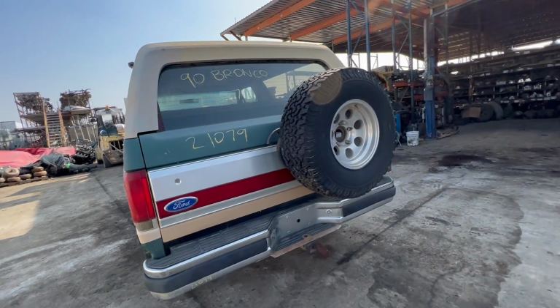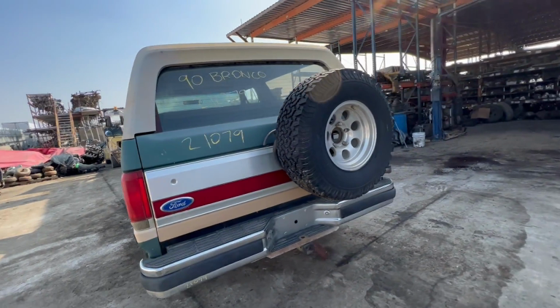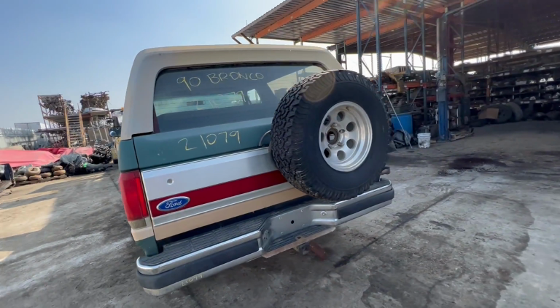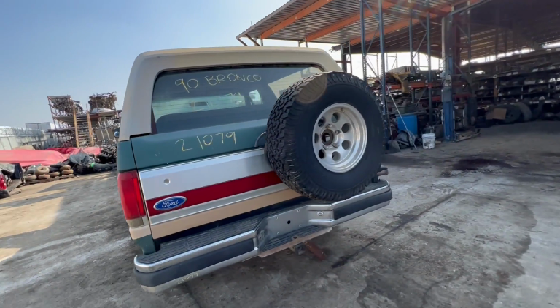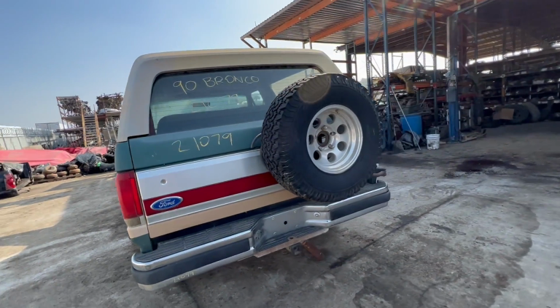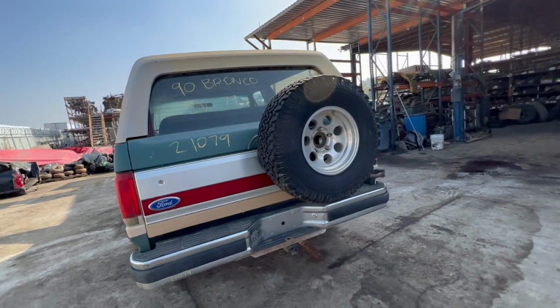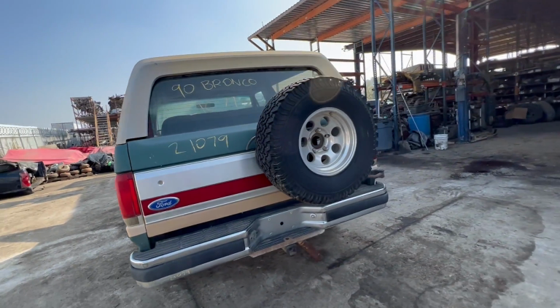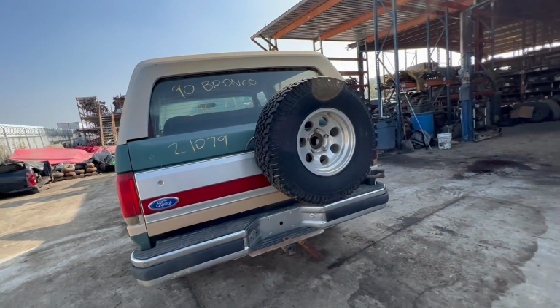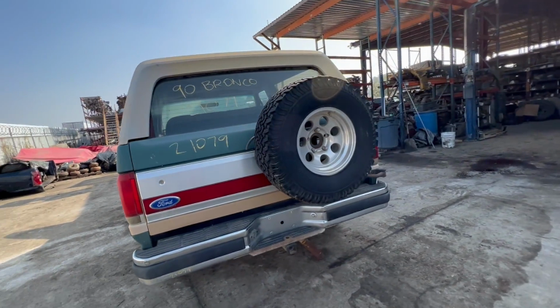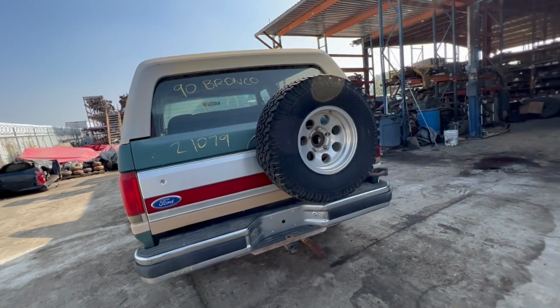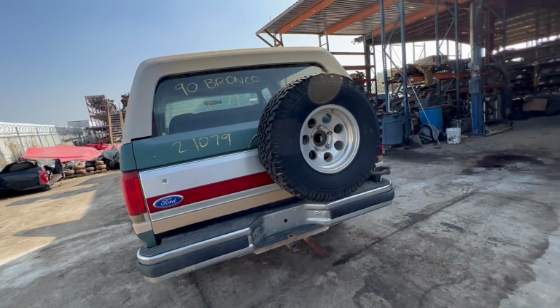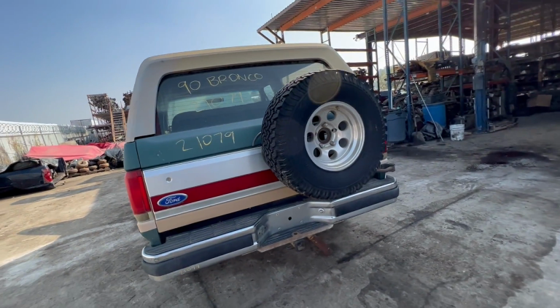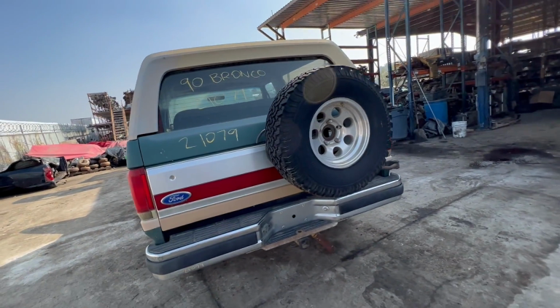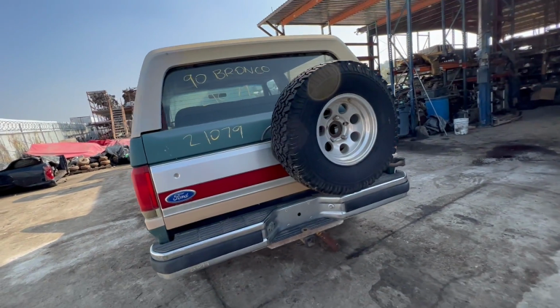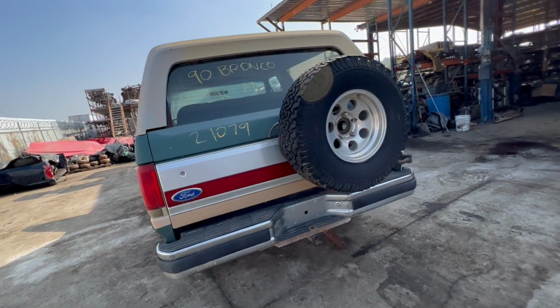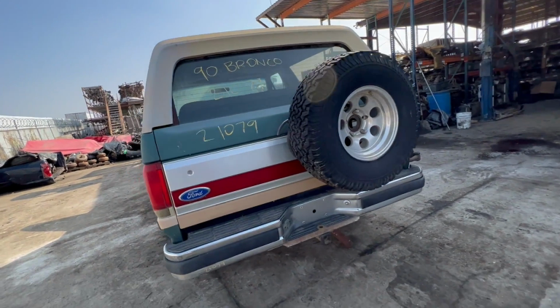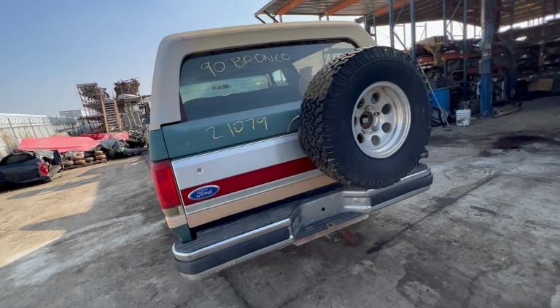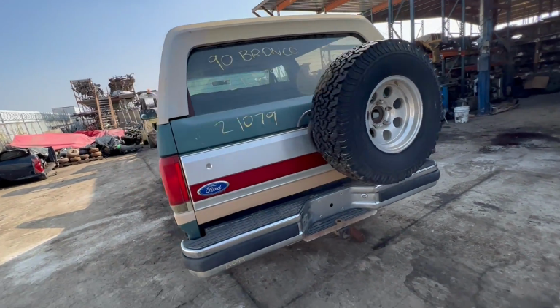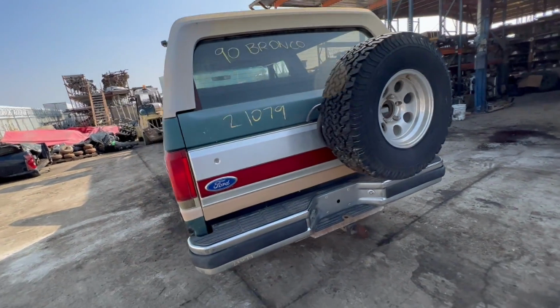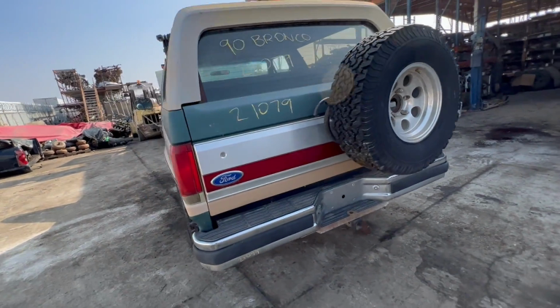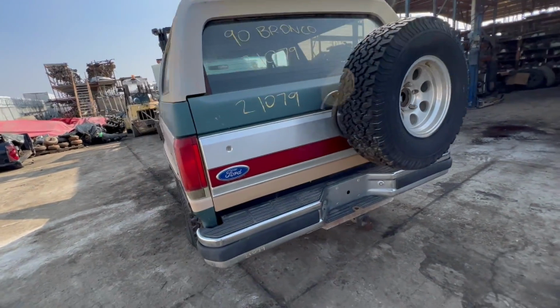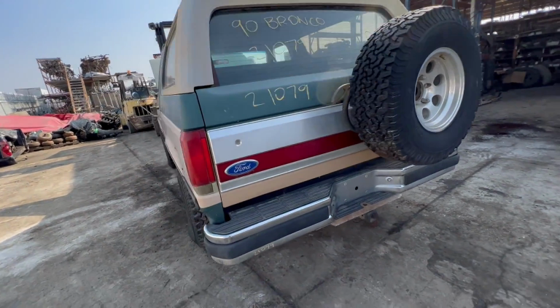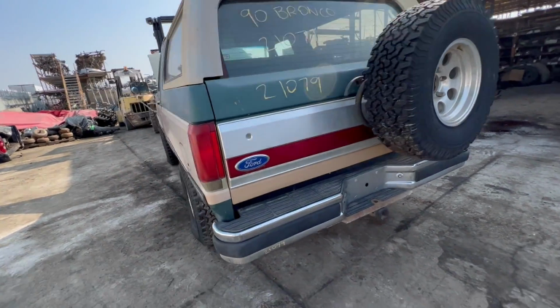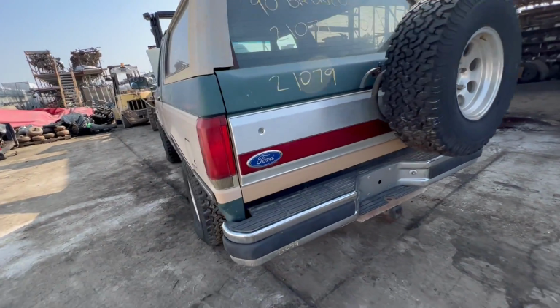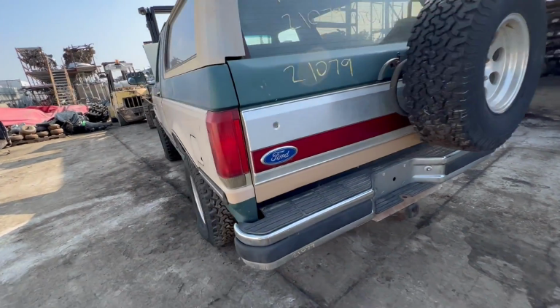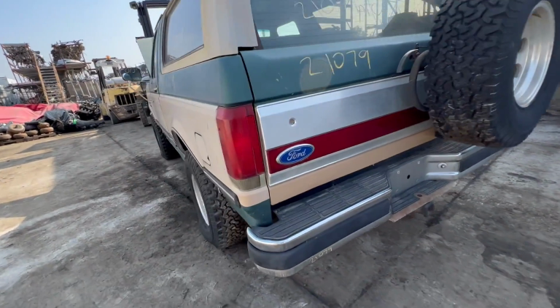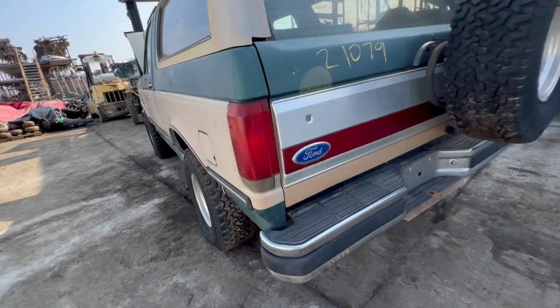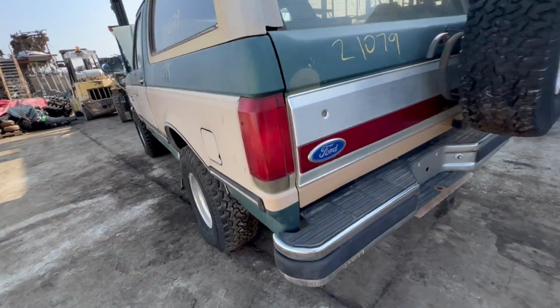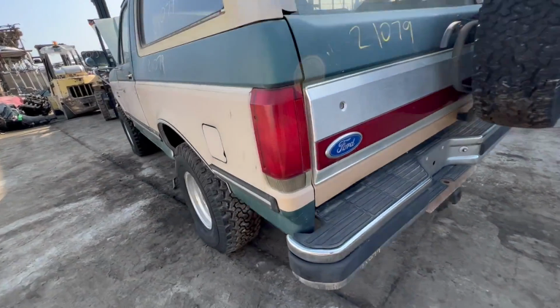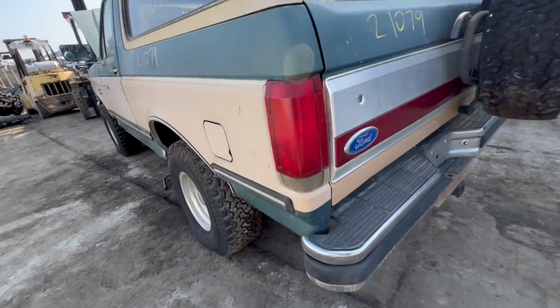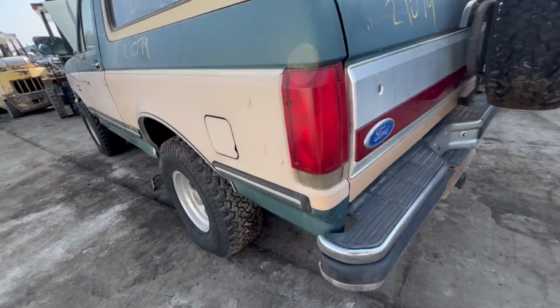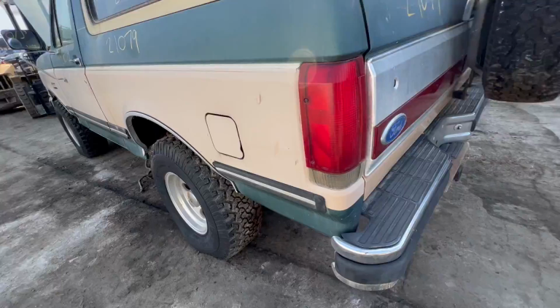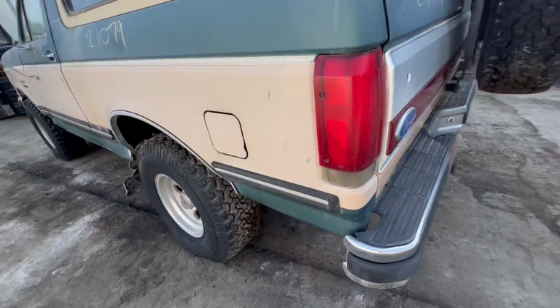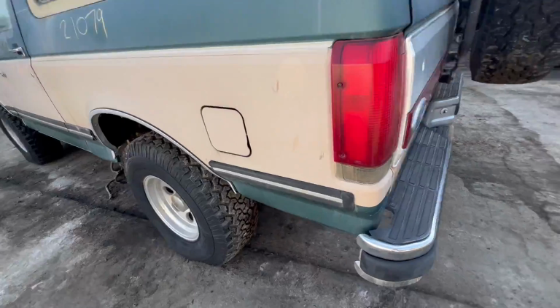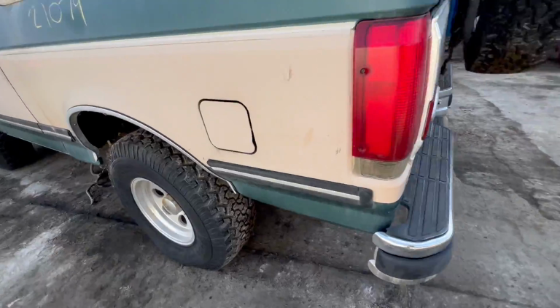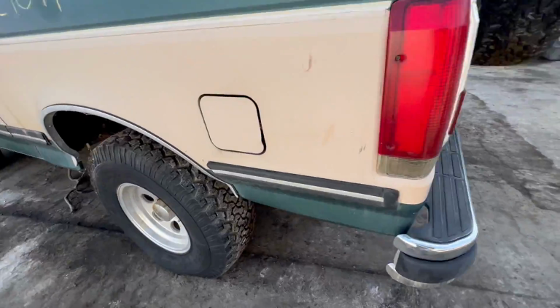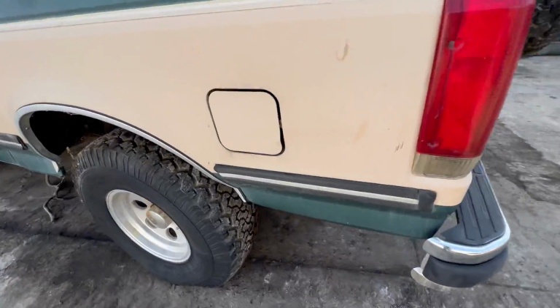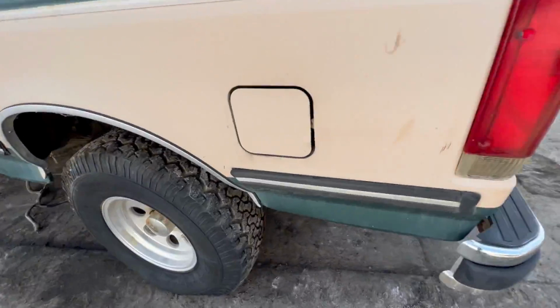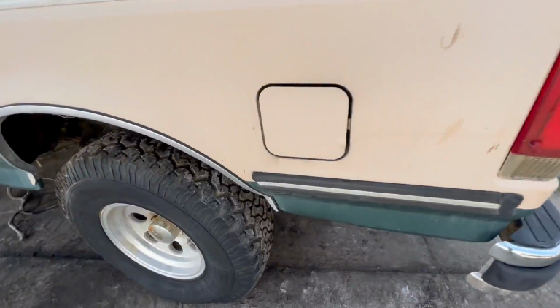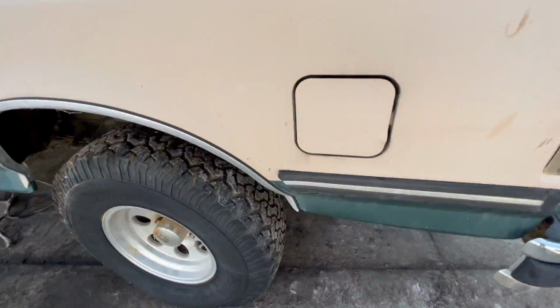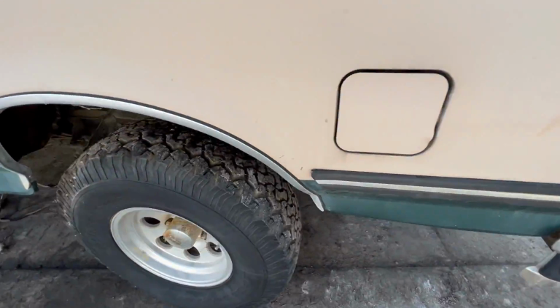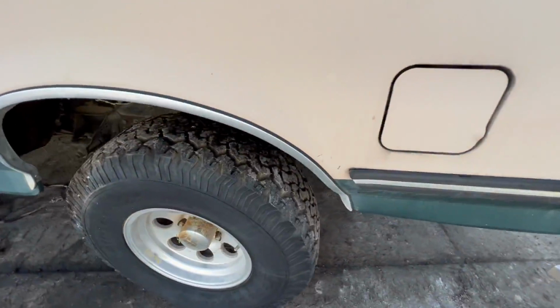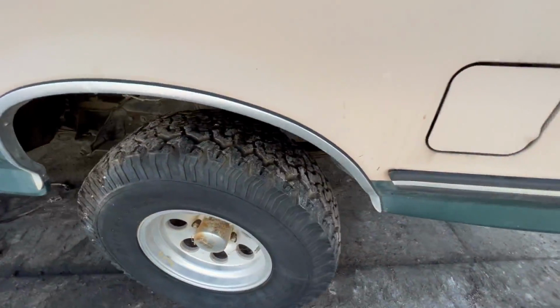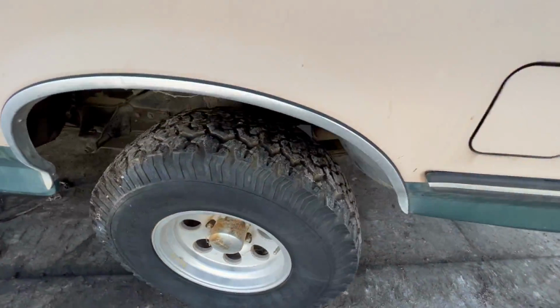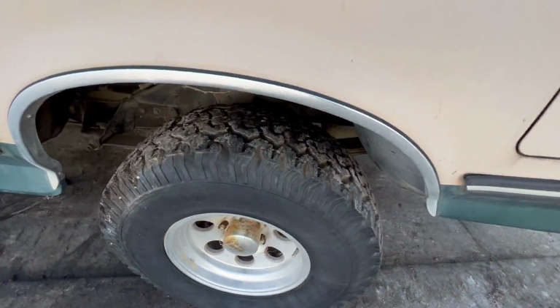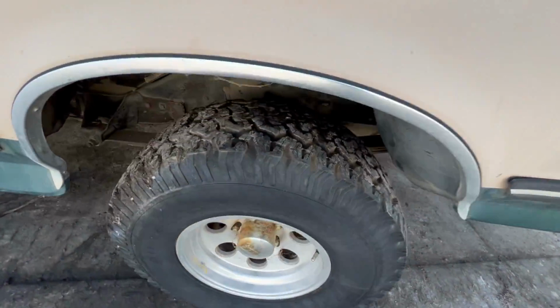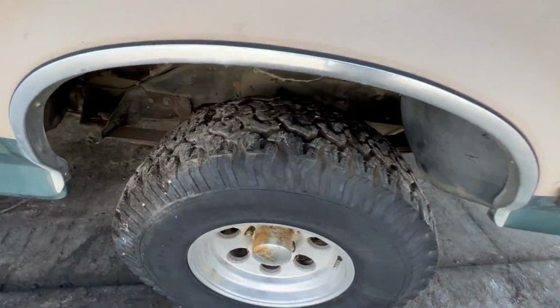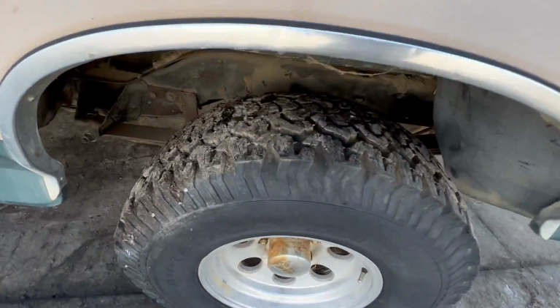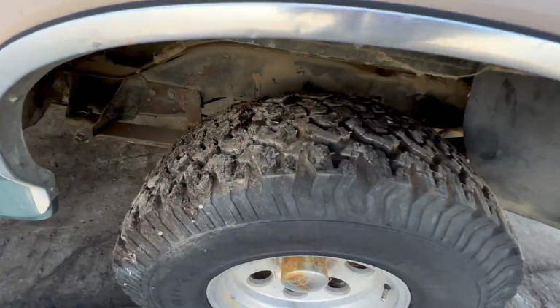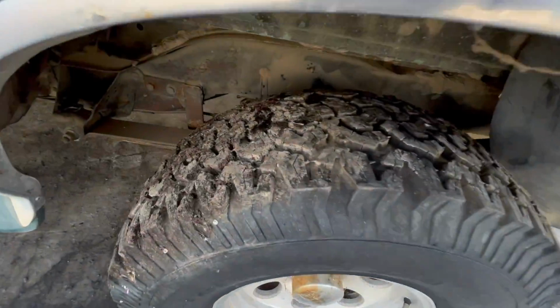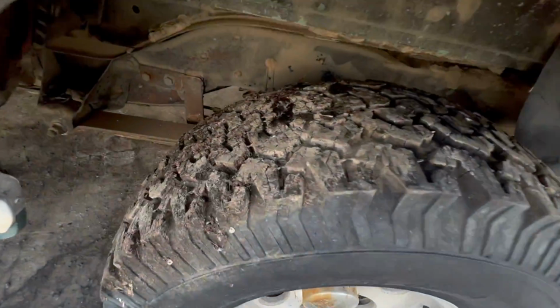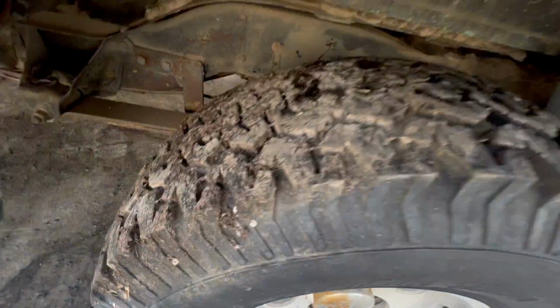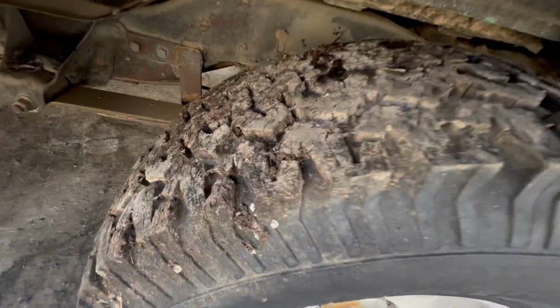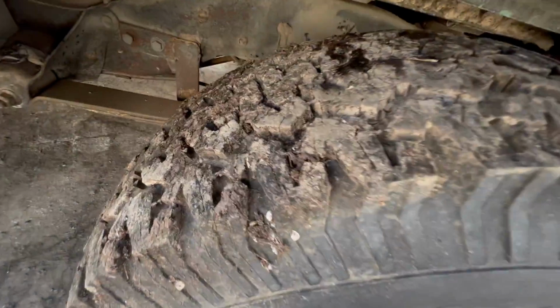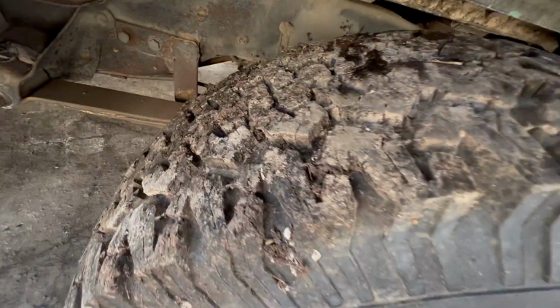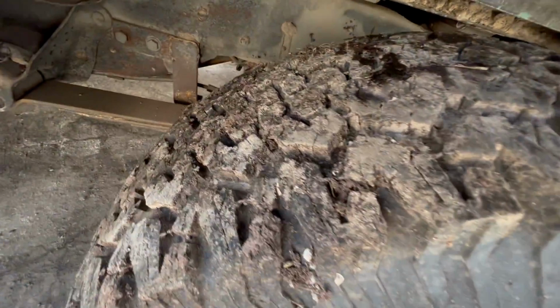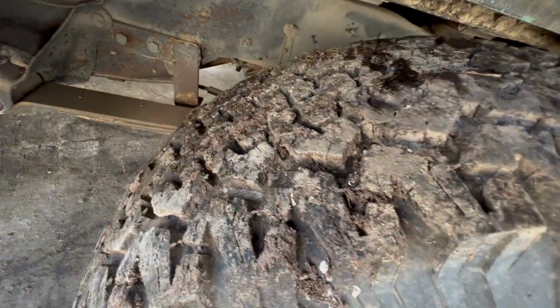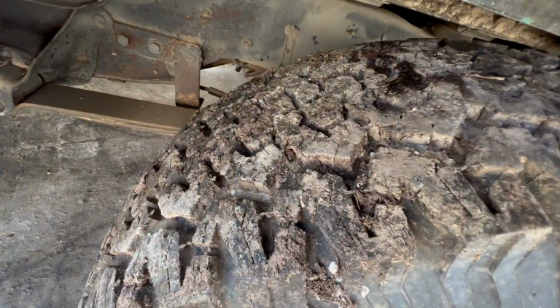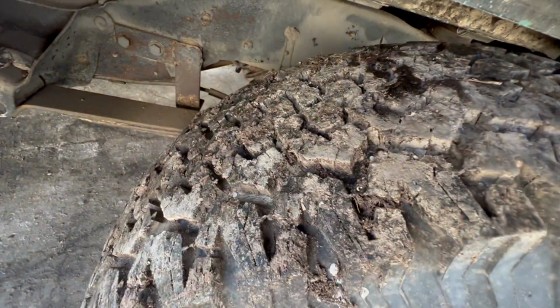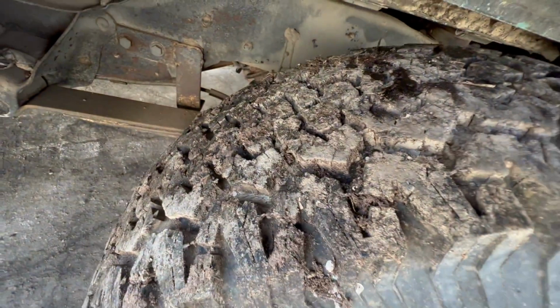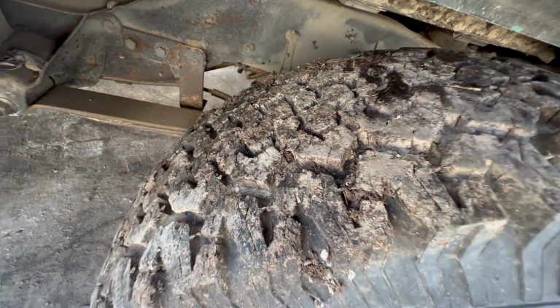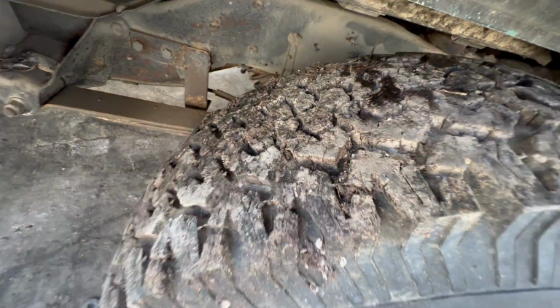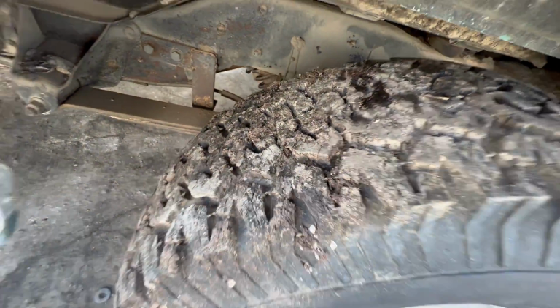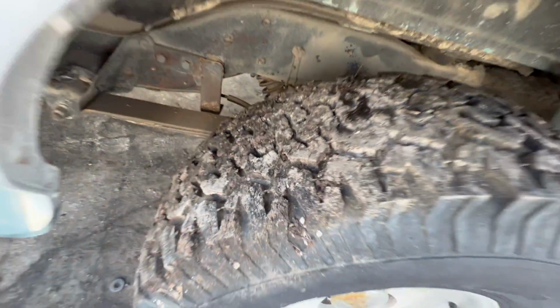You got the aftermarket wheels and tires — these tires are like brand new.